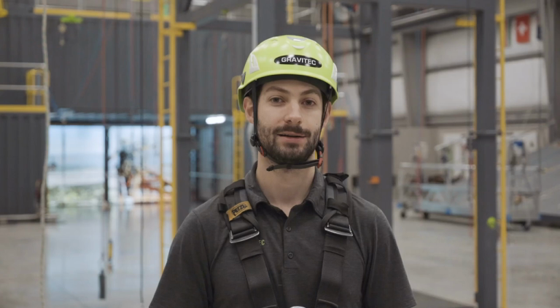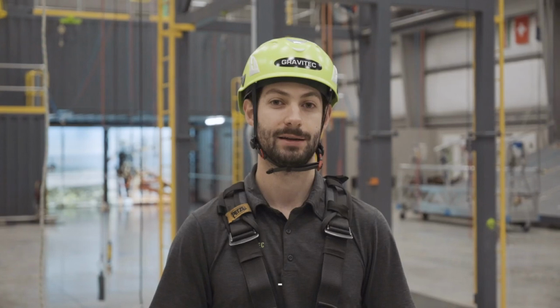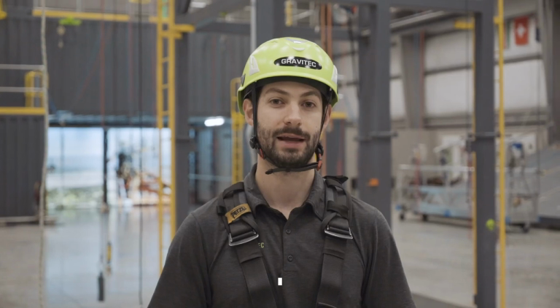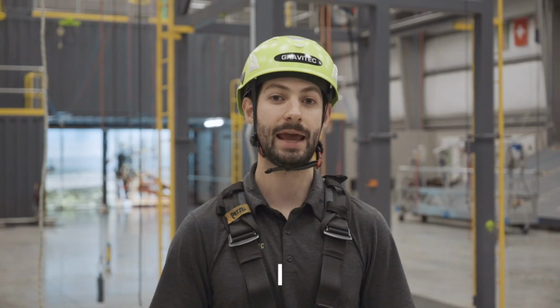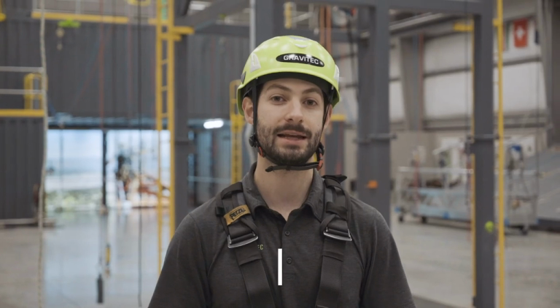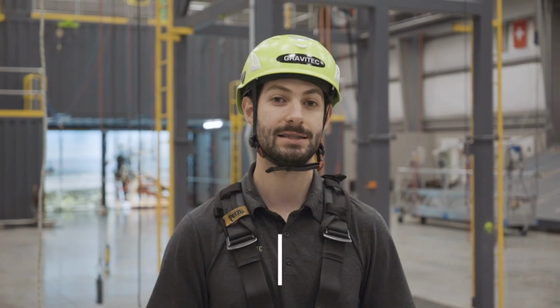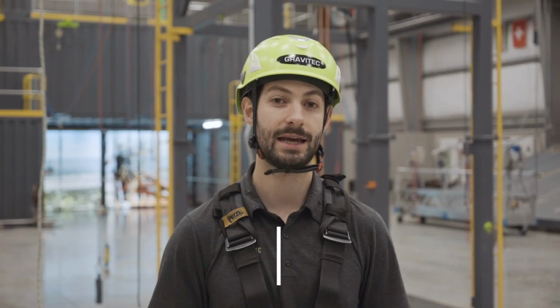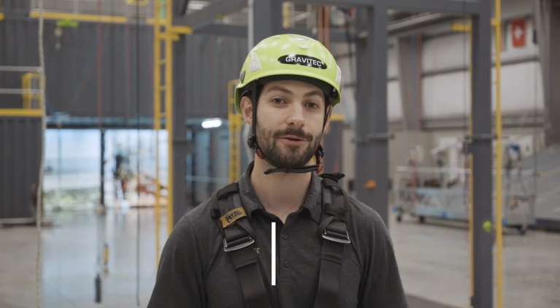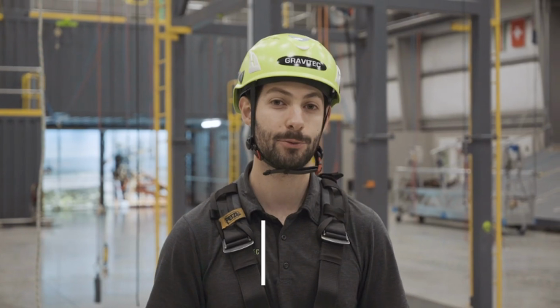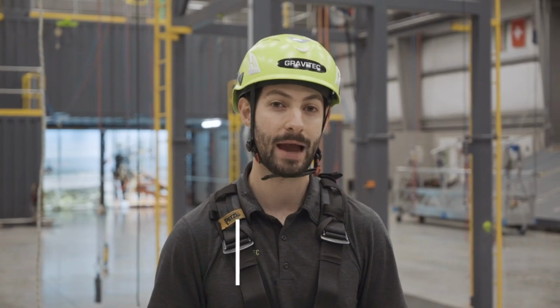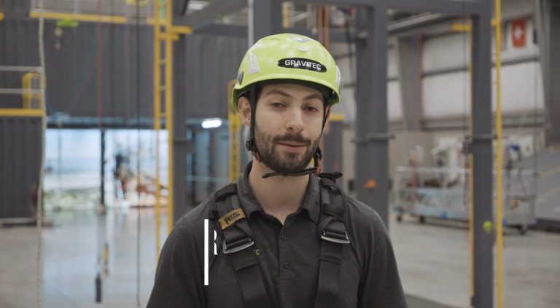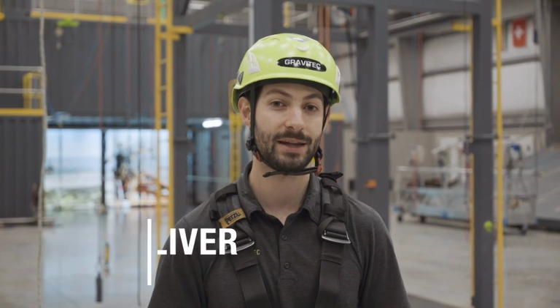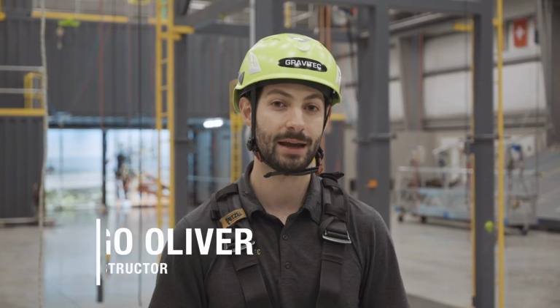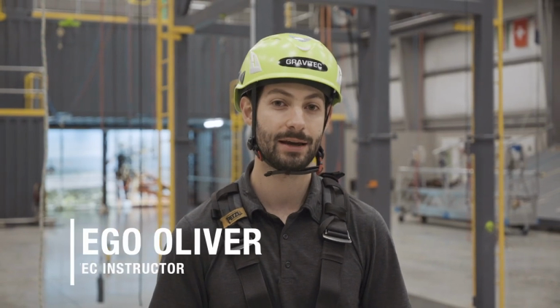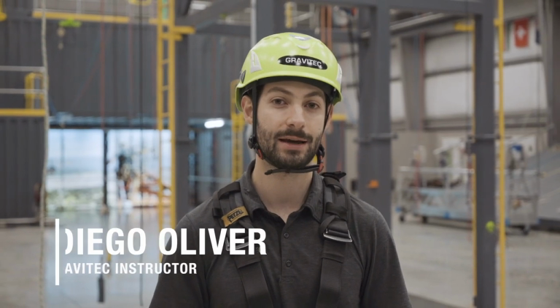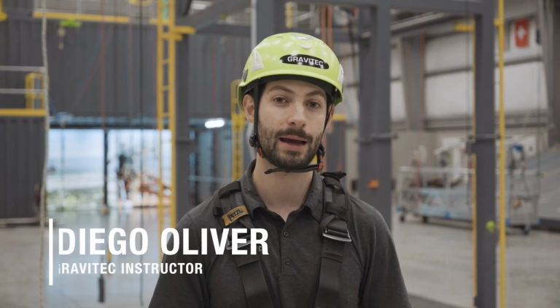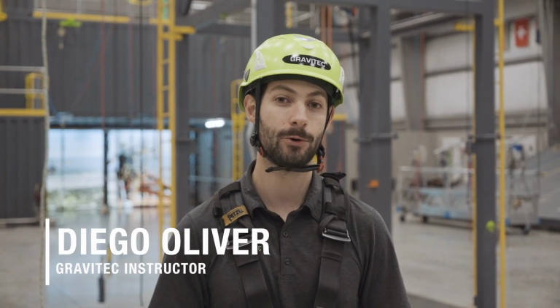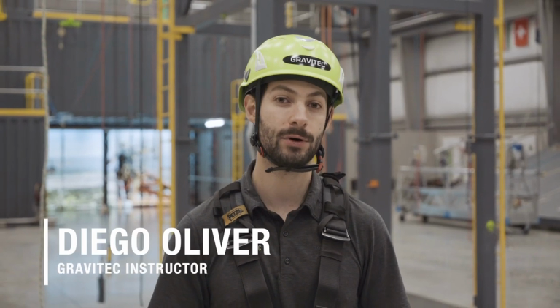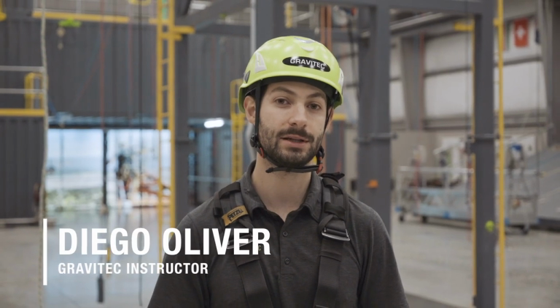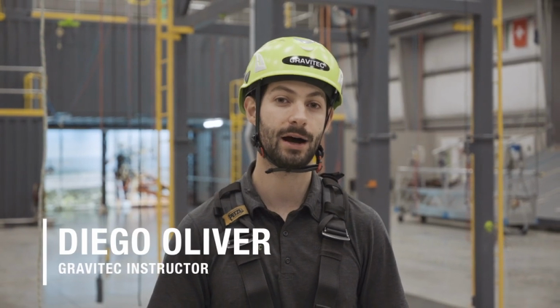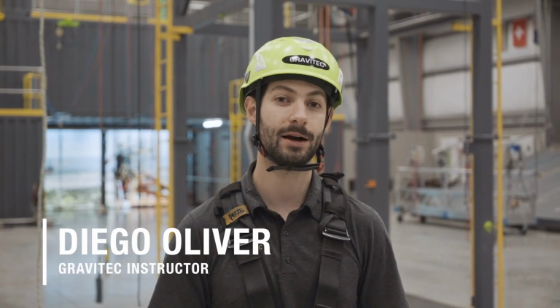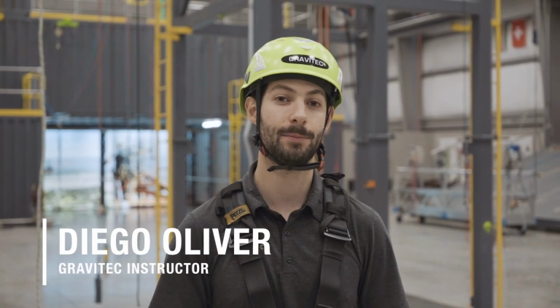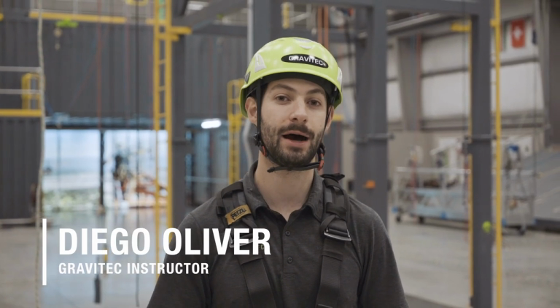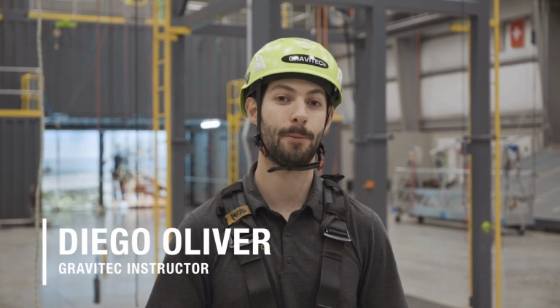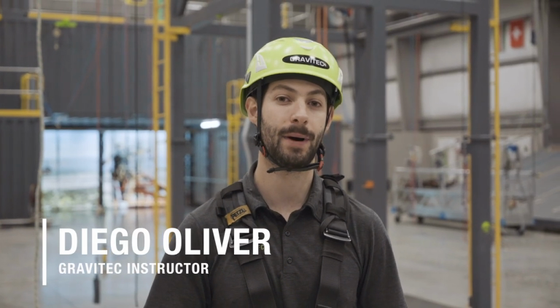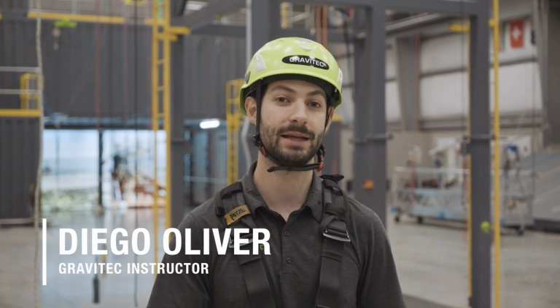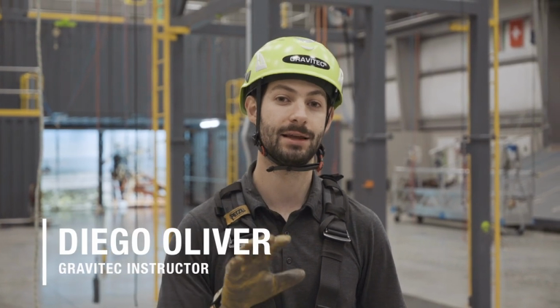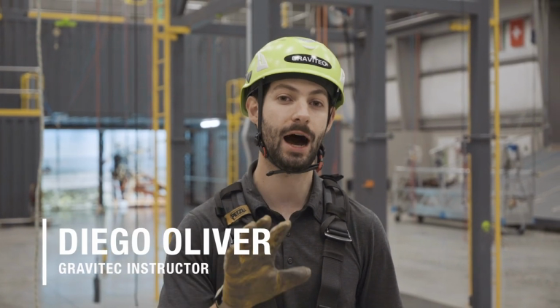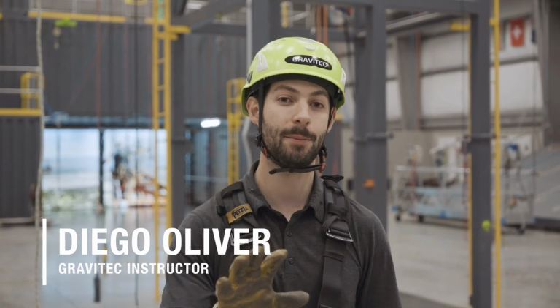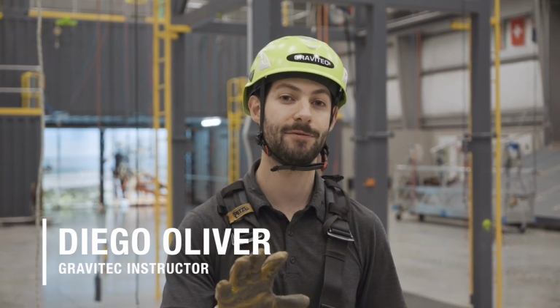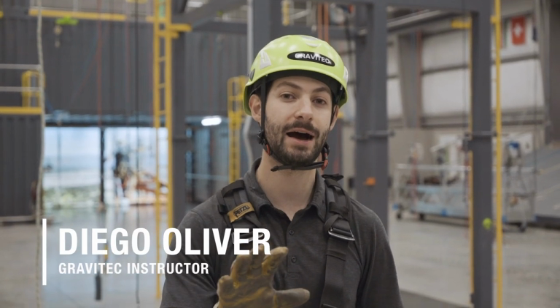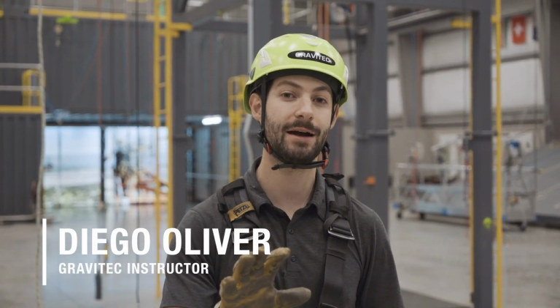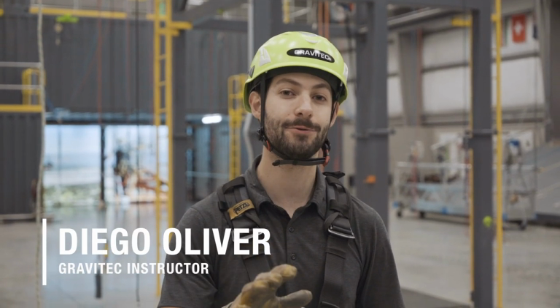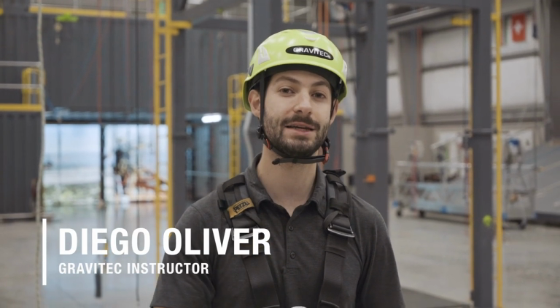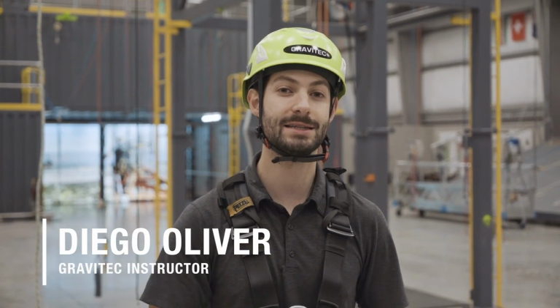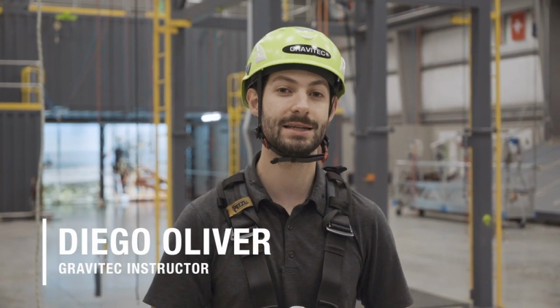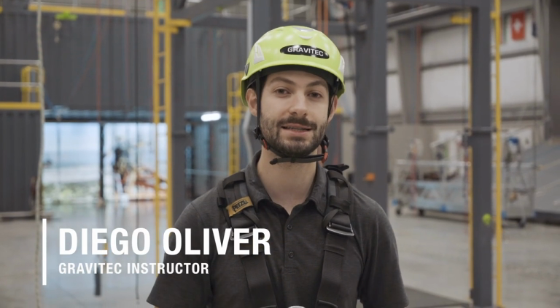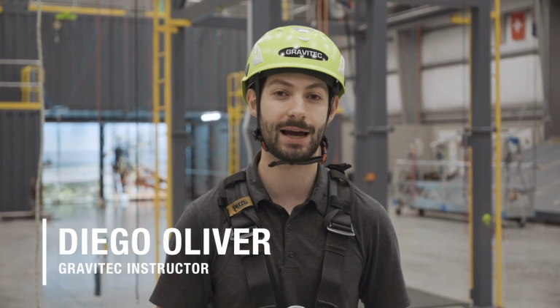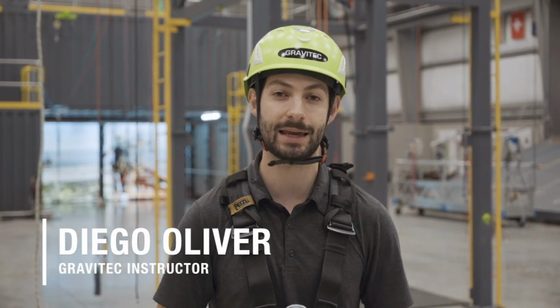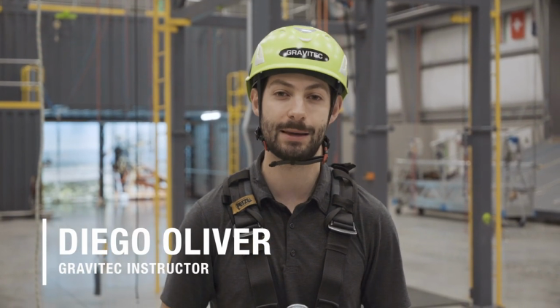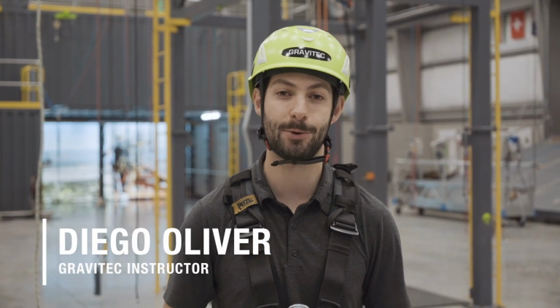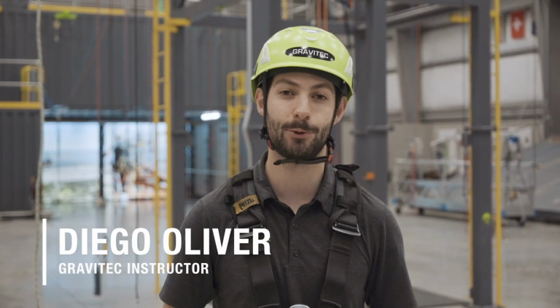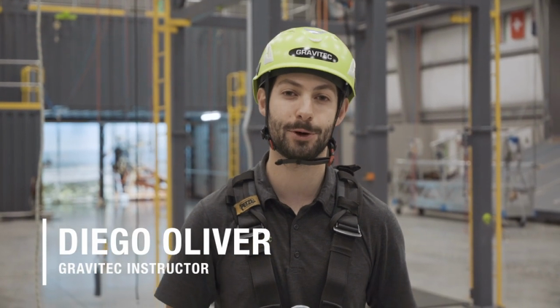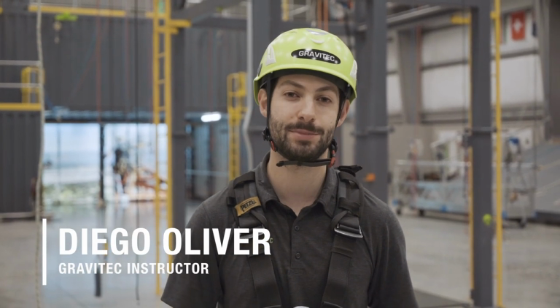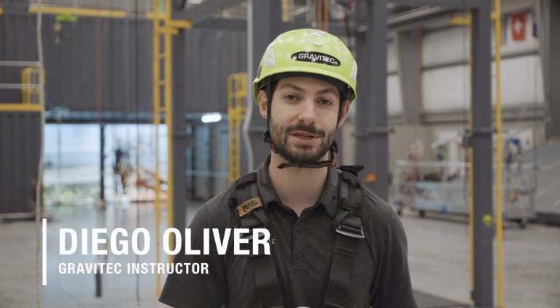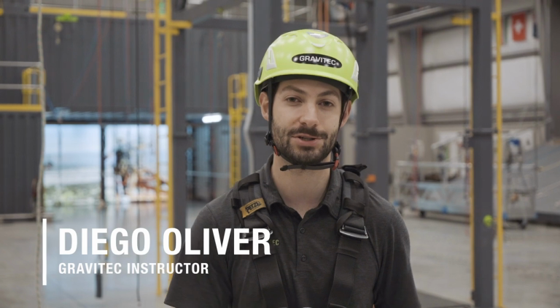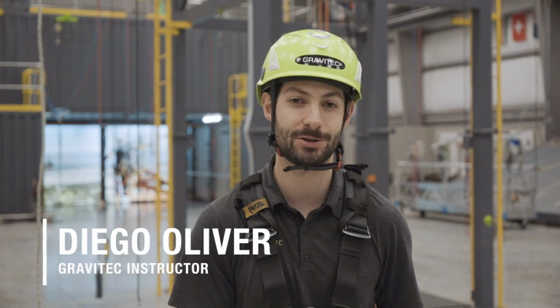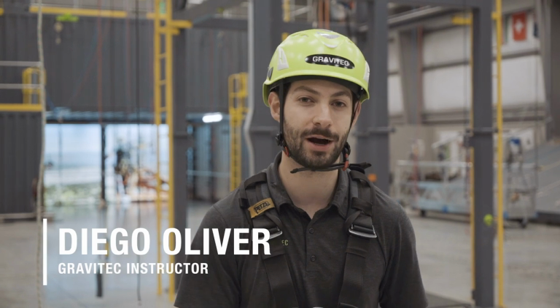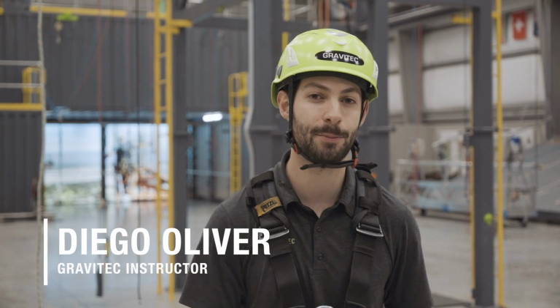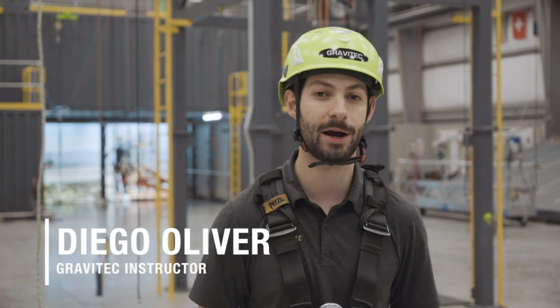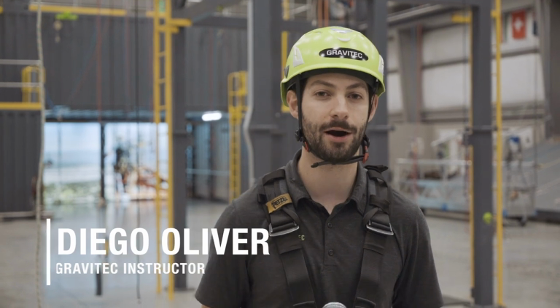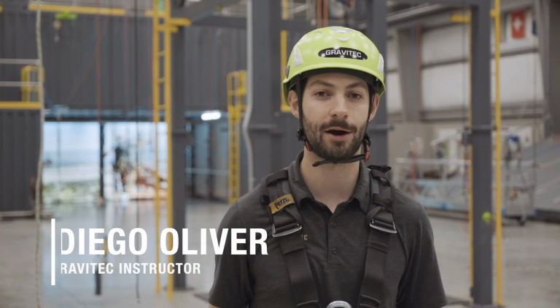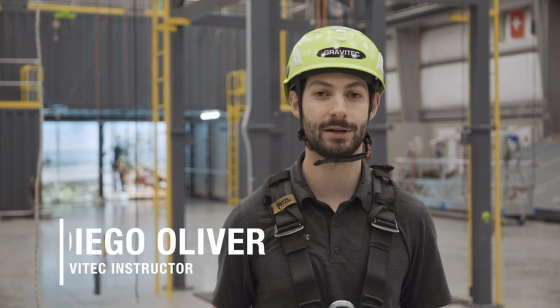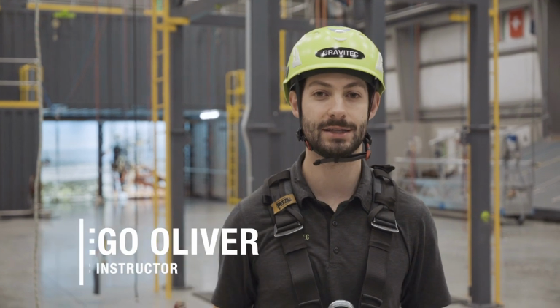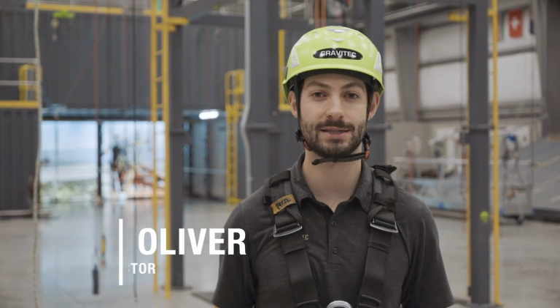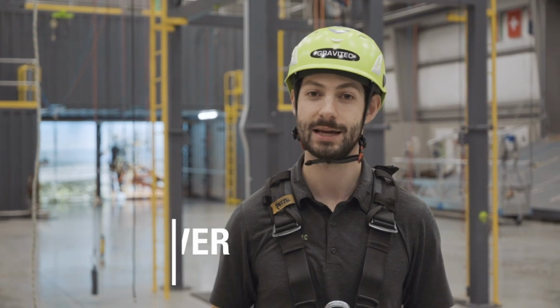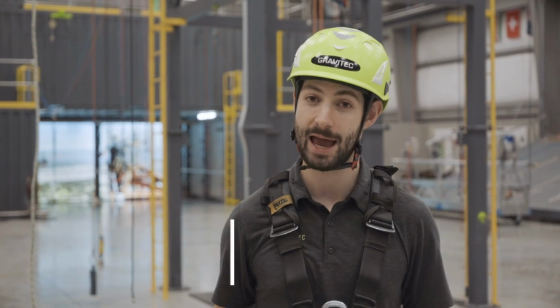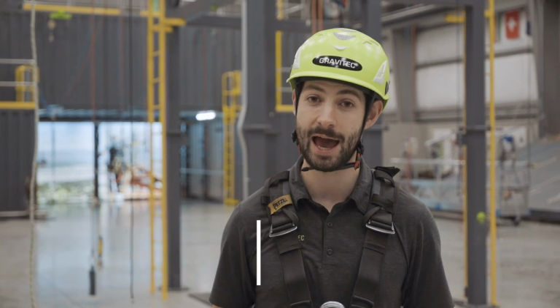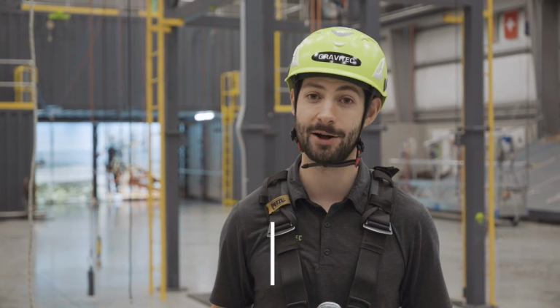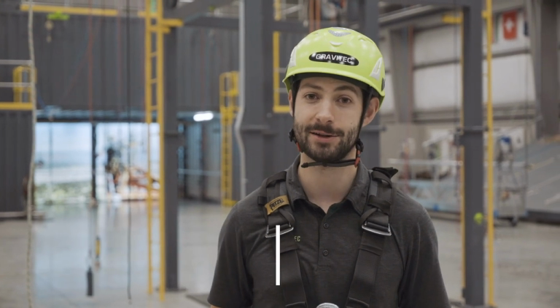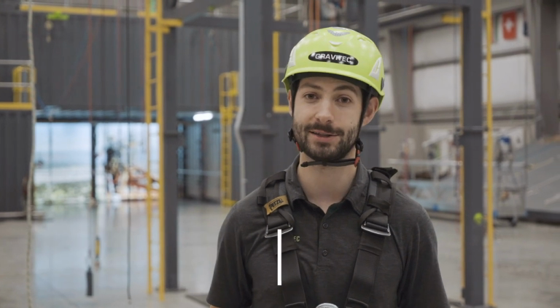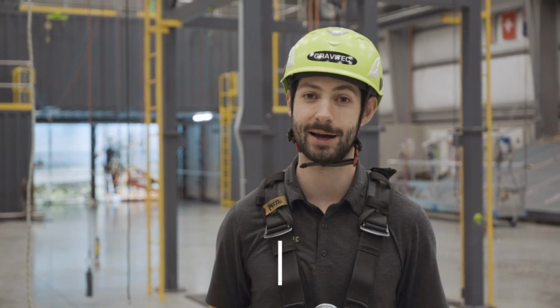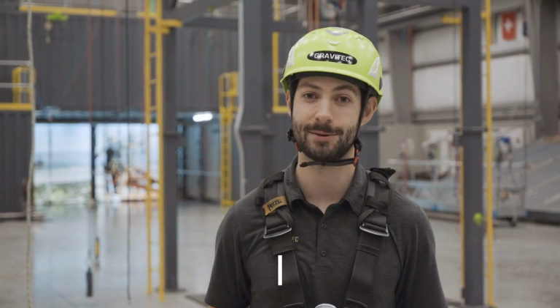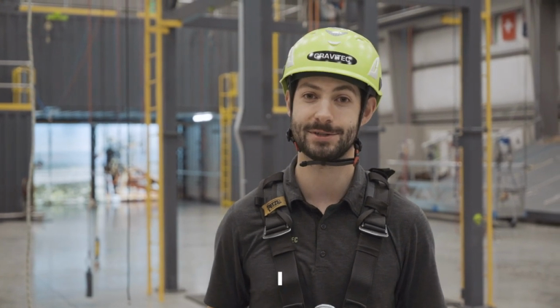Hey, it's Diego from Gravitech and I'm going to talk about my top five reasons I keep a work positioner on my harness at all times.